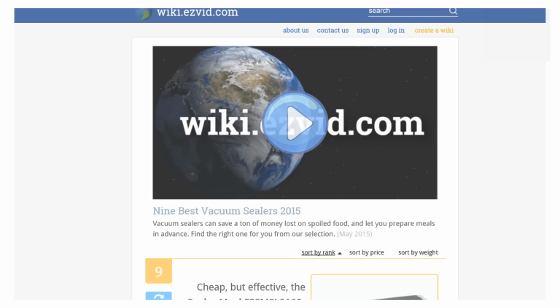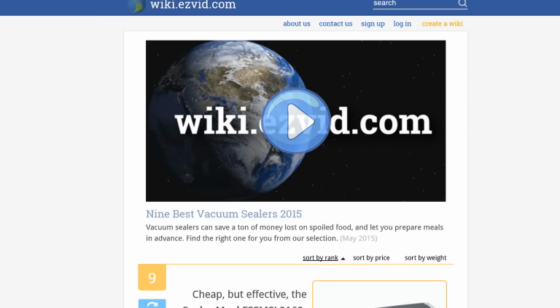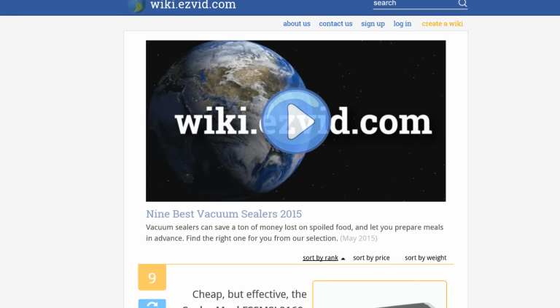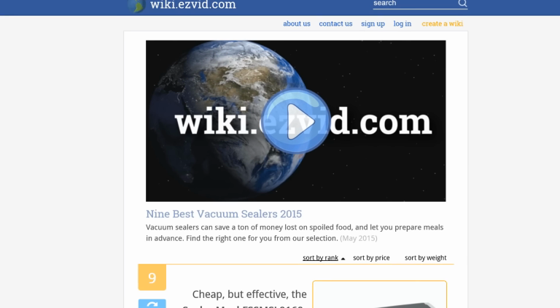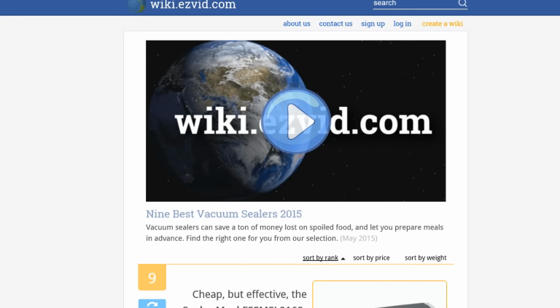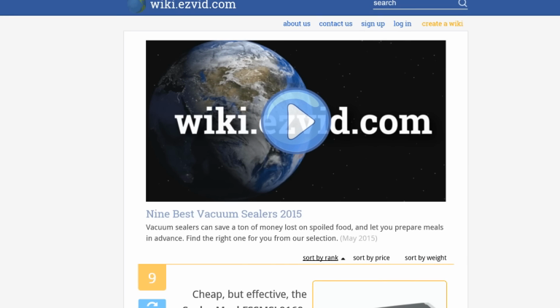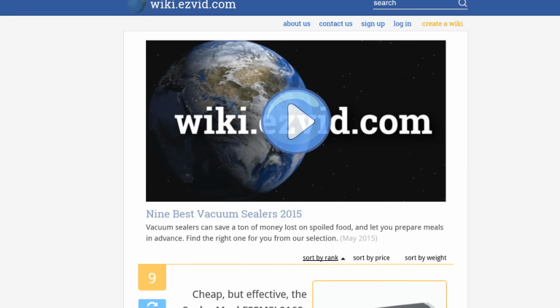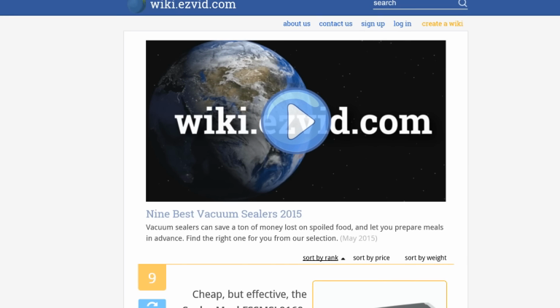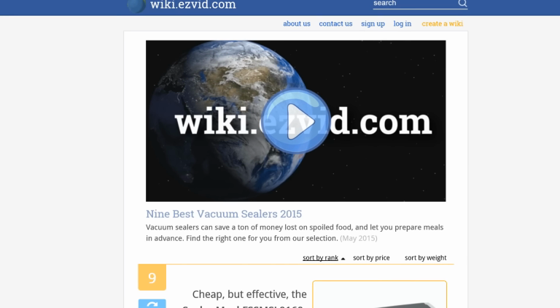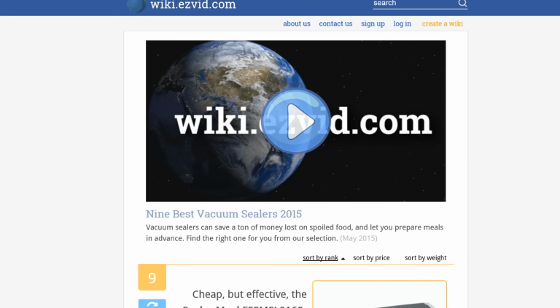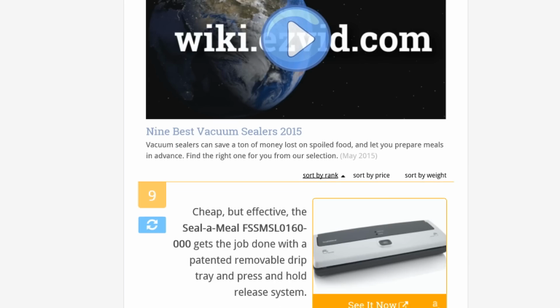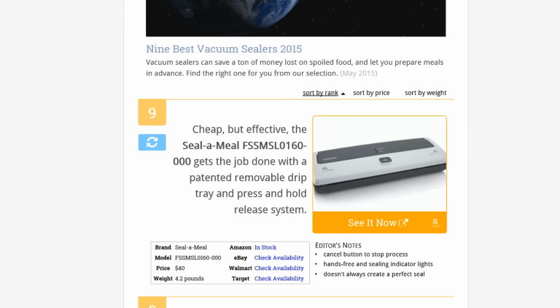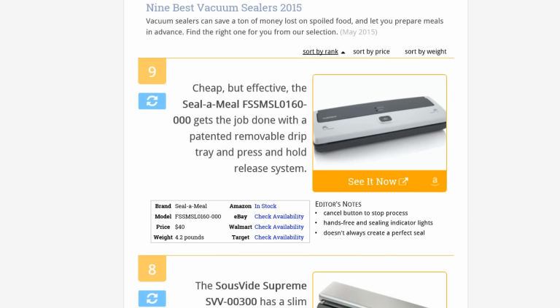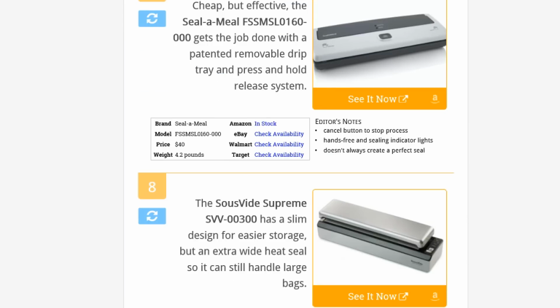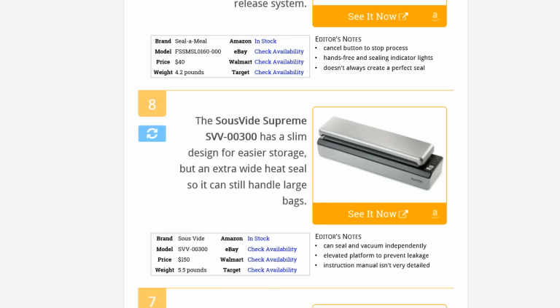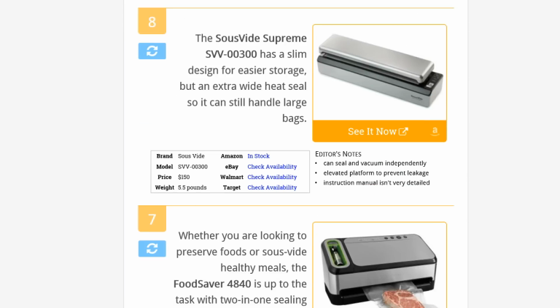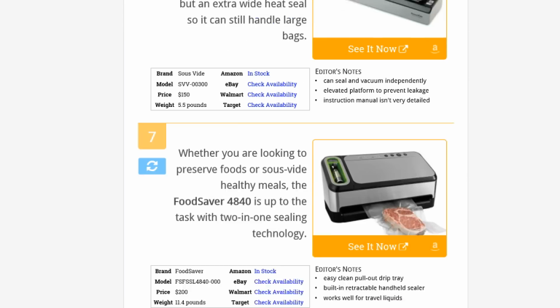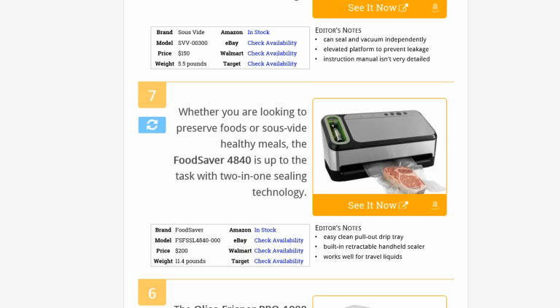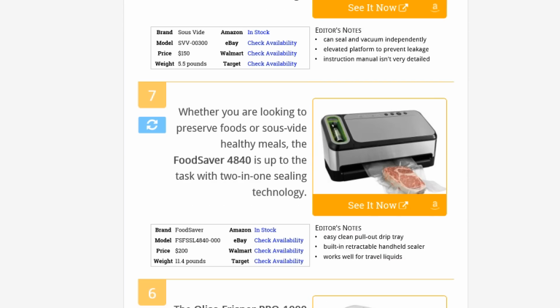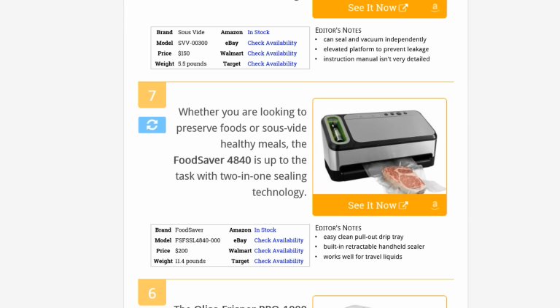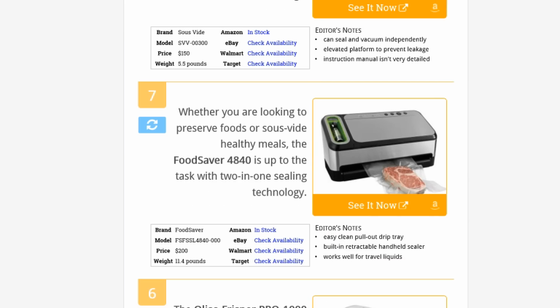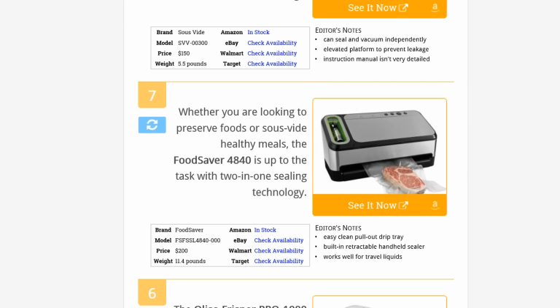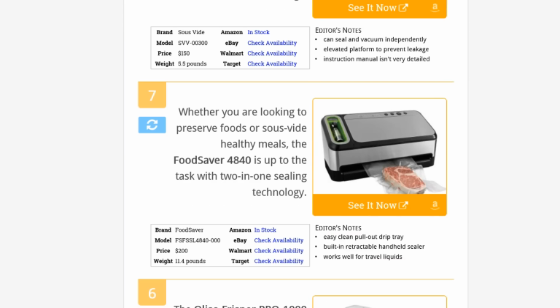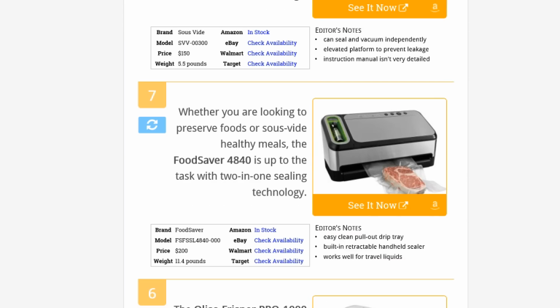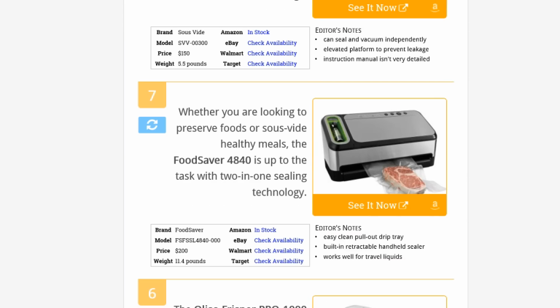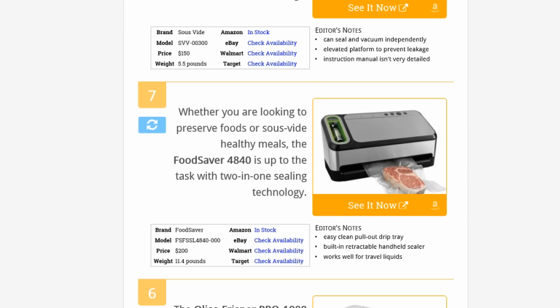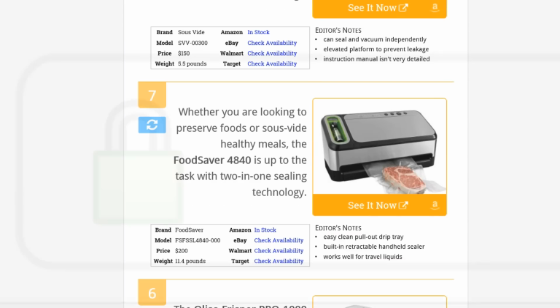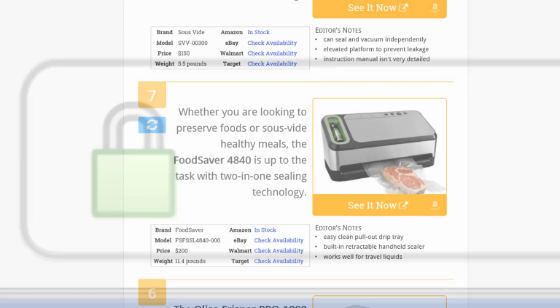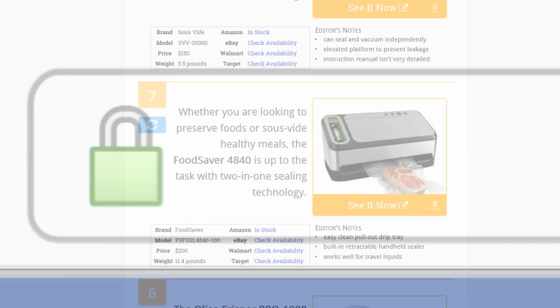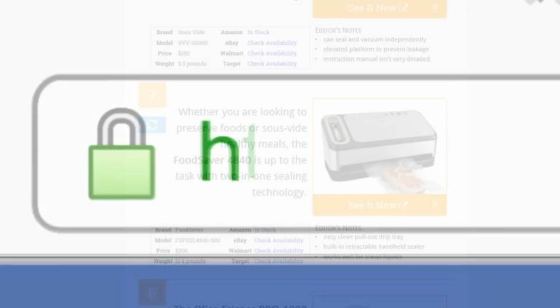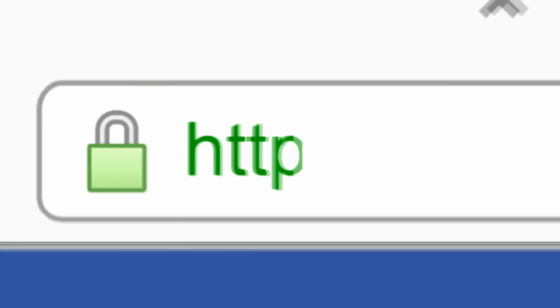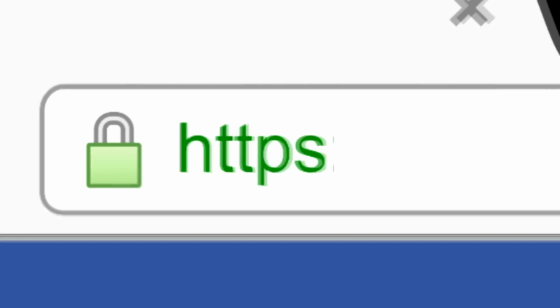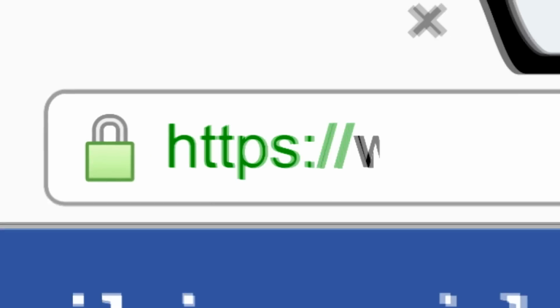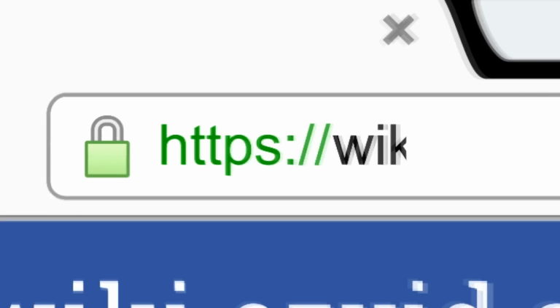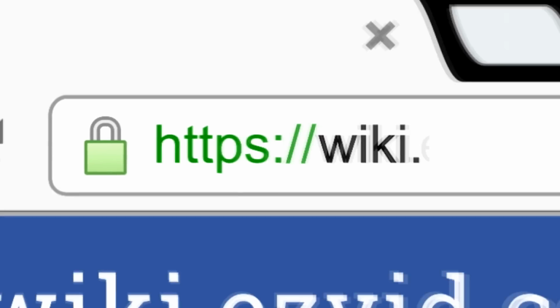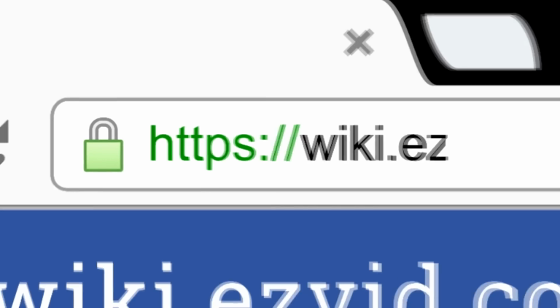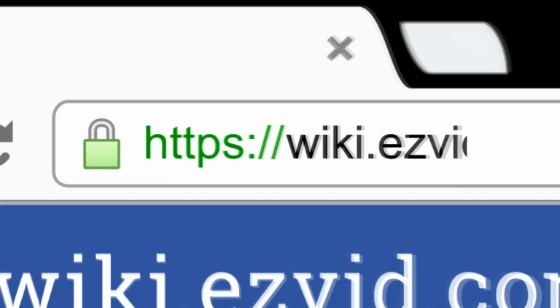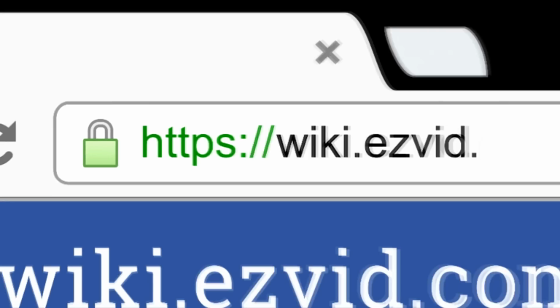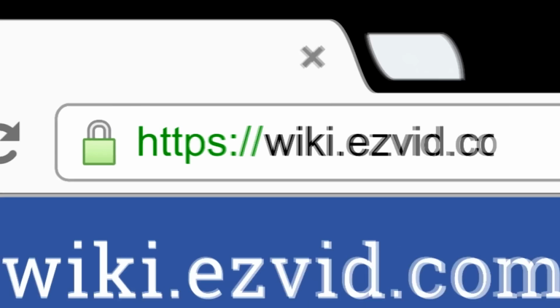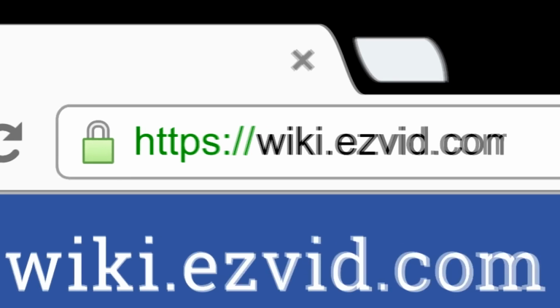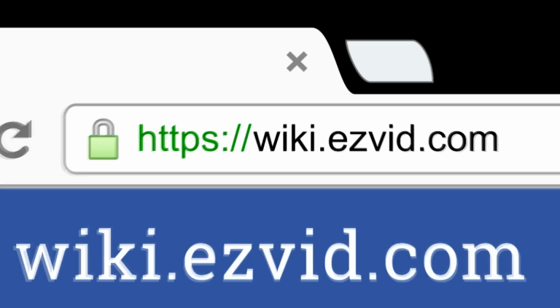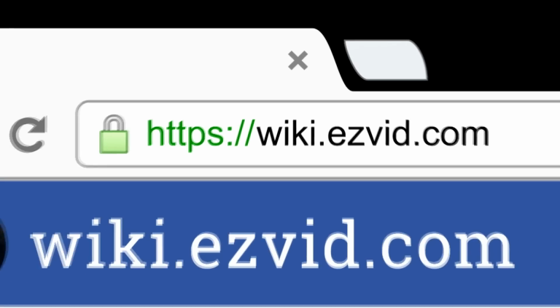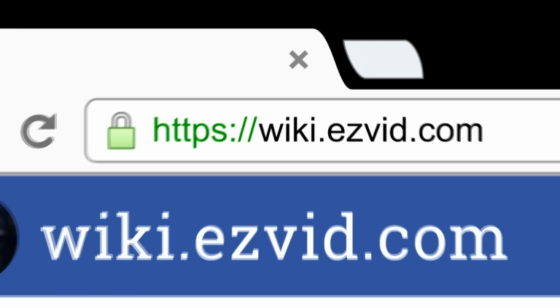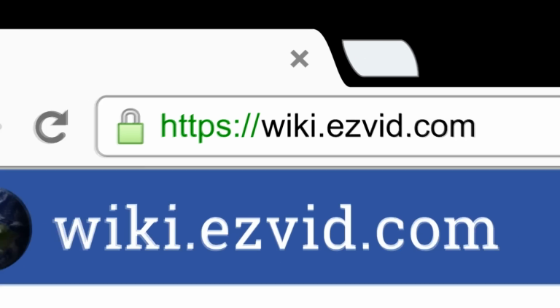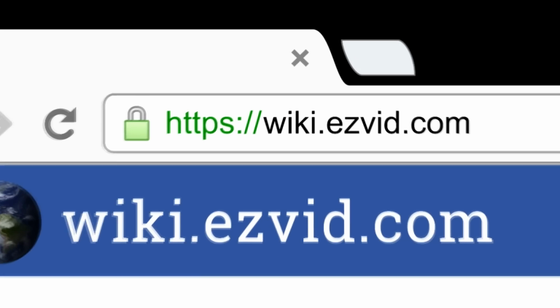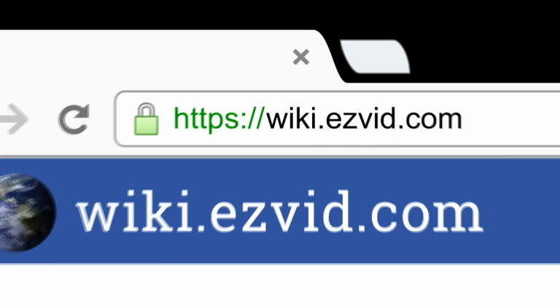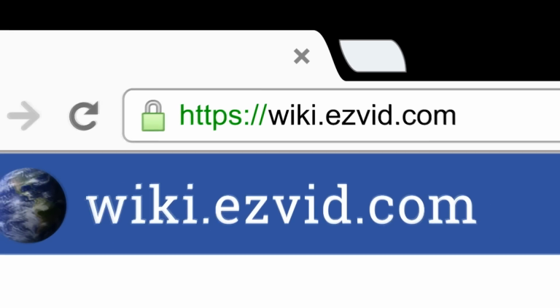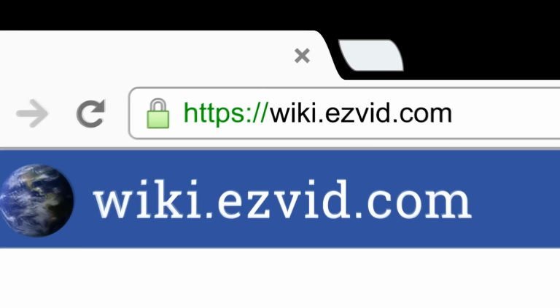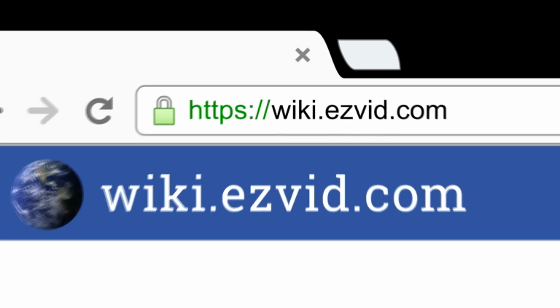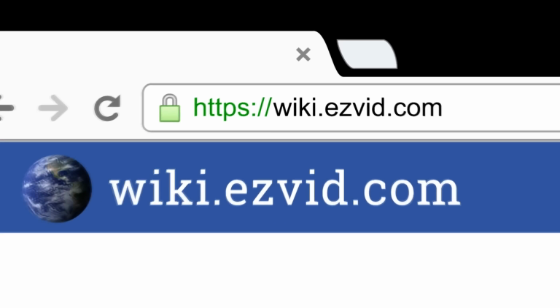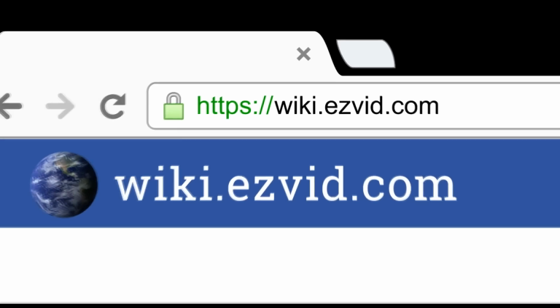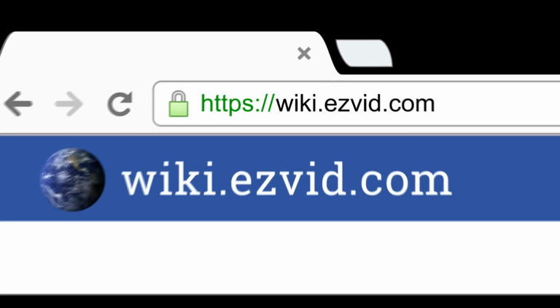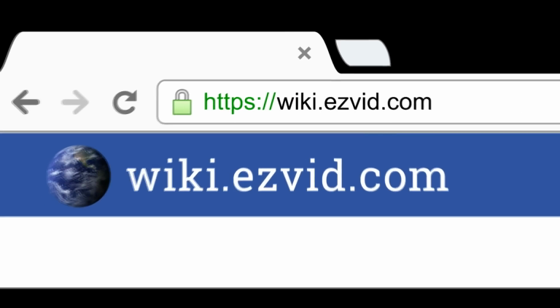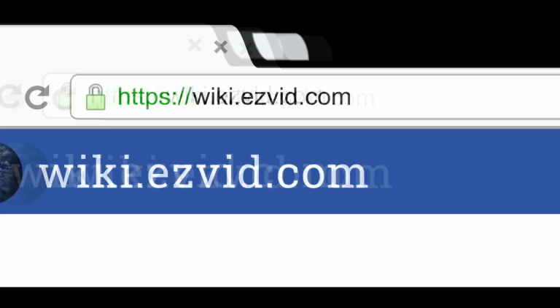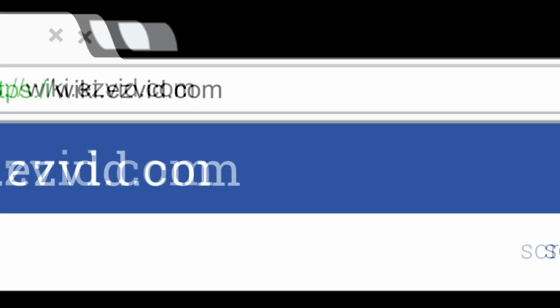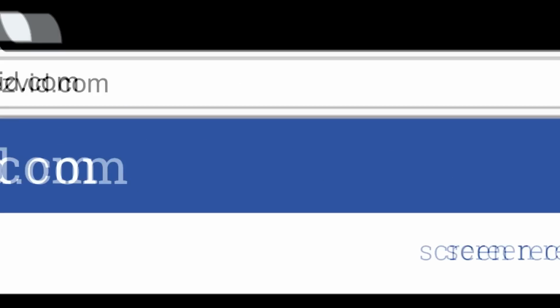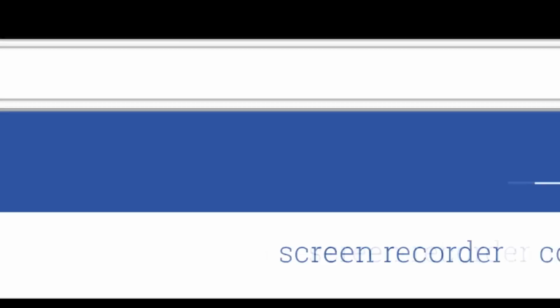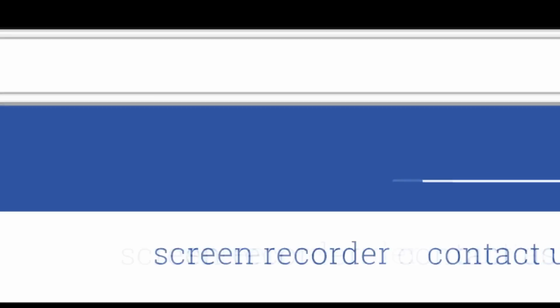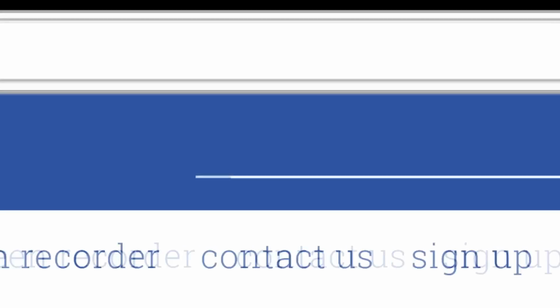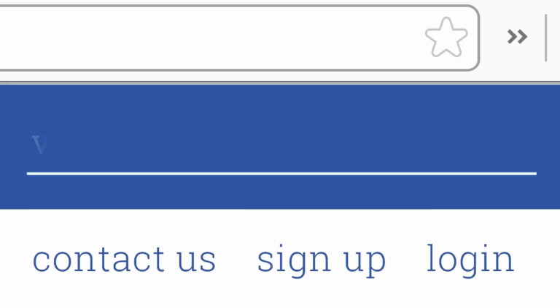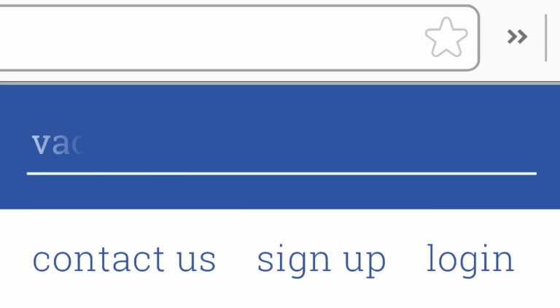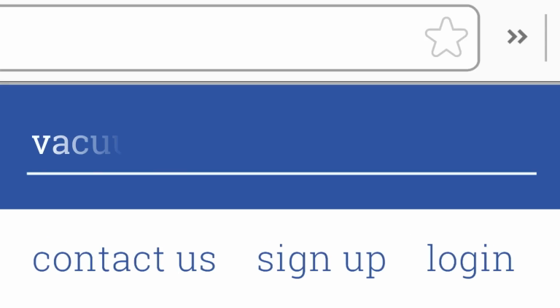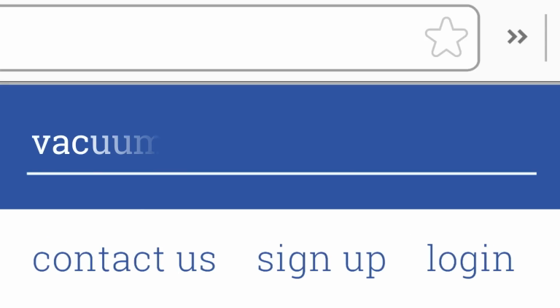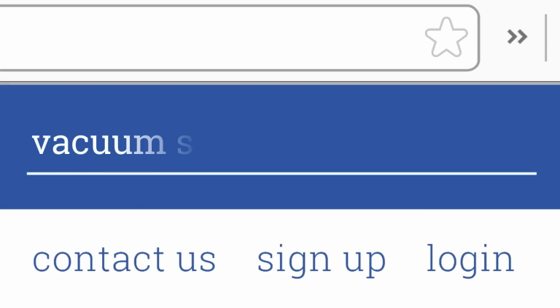To see all this stuff, go to wiki.easyvid.com and search for vacuum sealers, or click beneath this video.